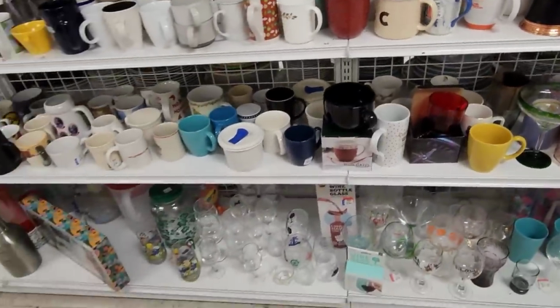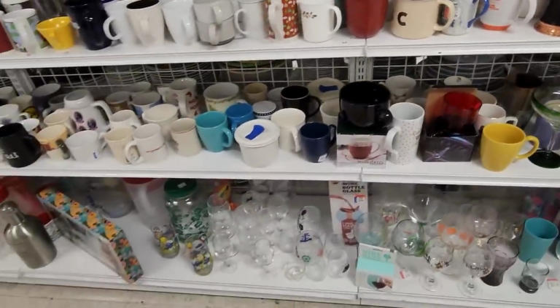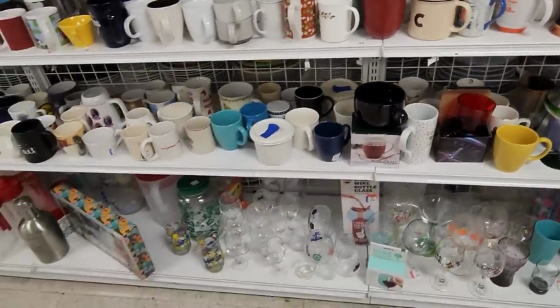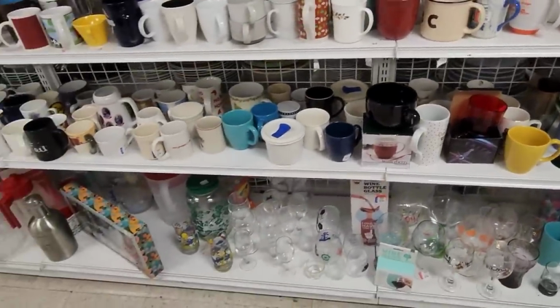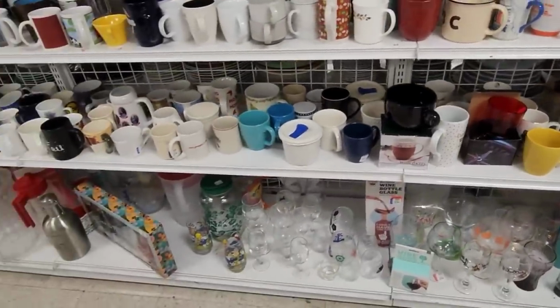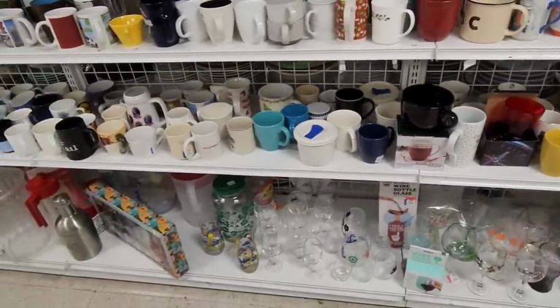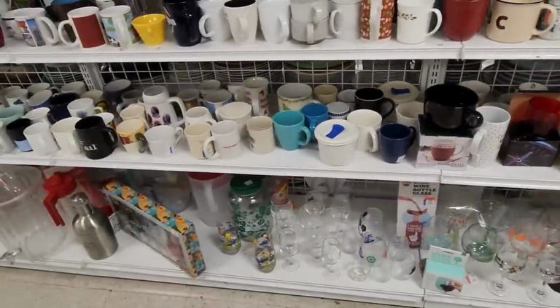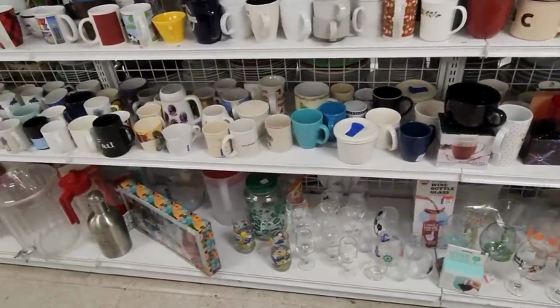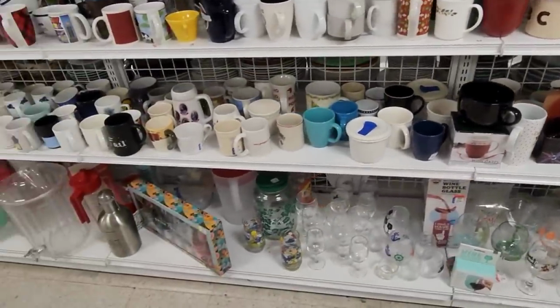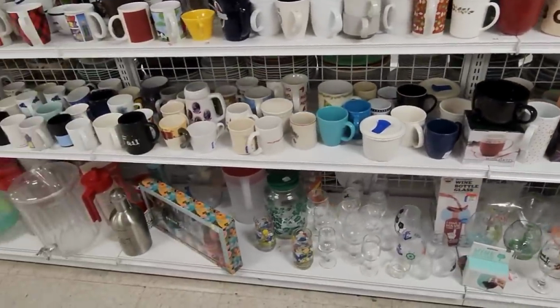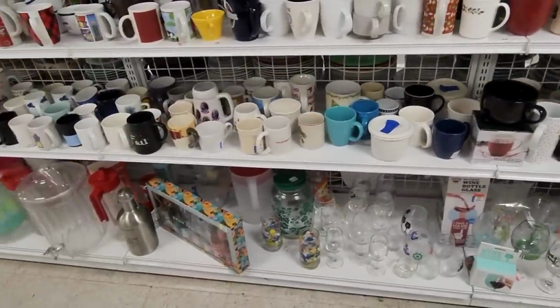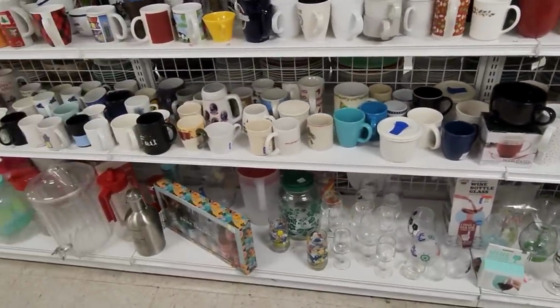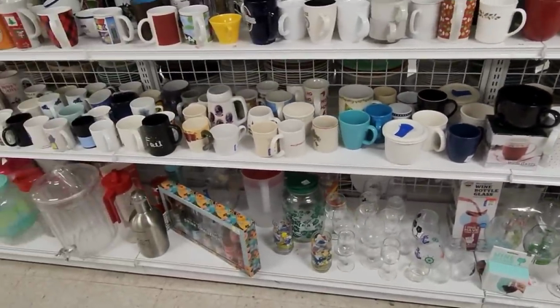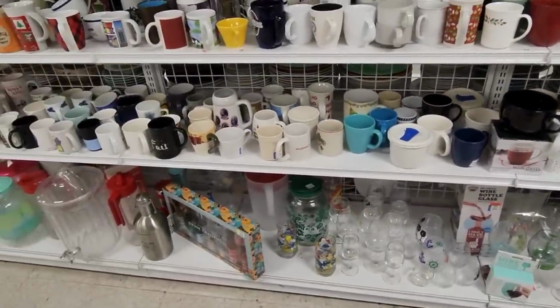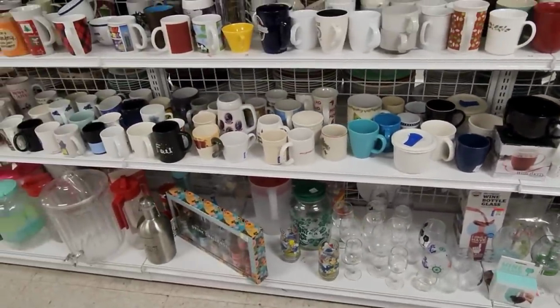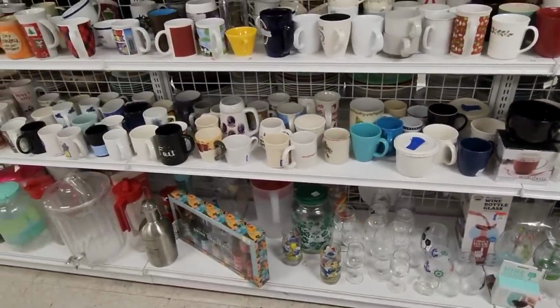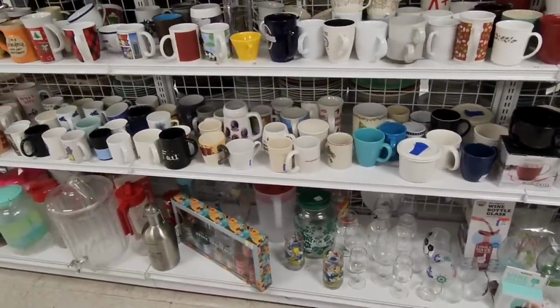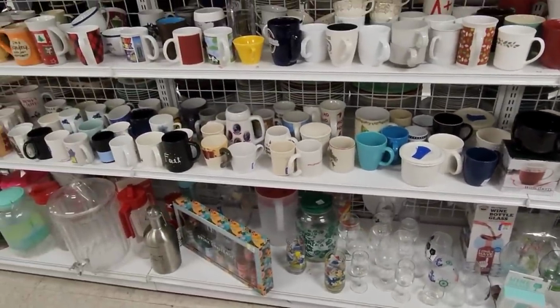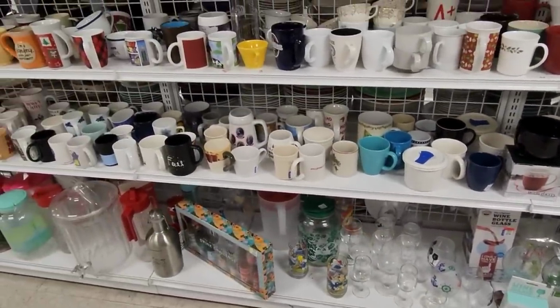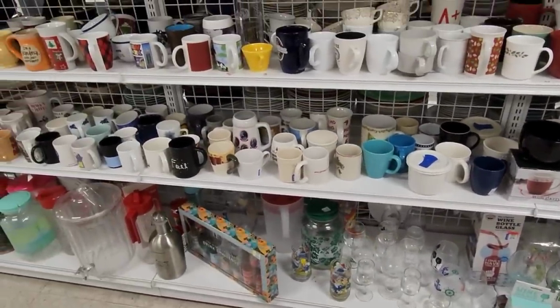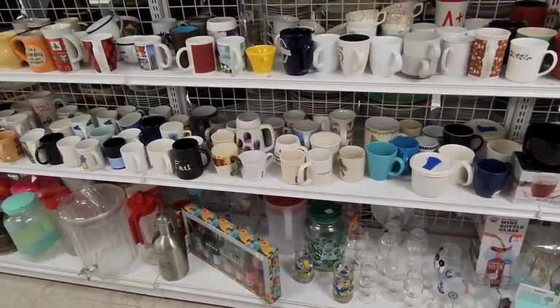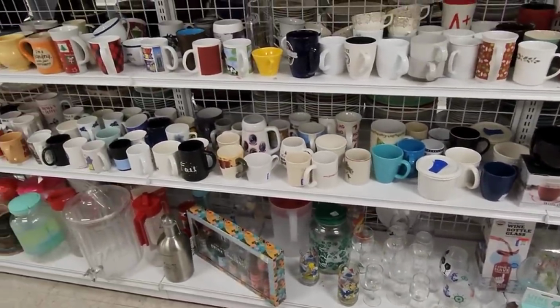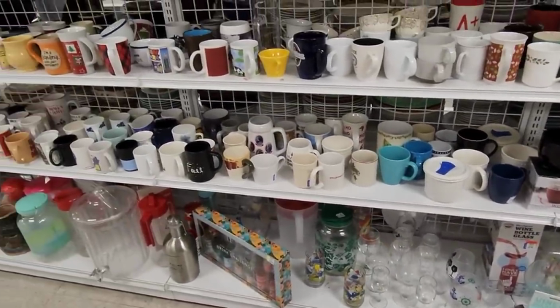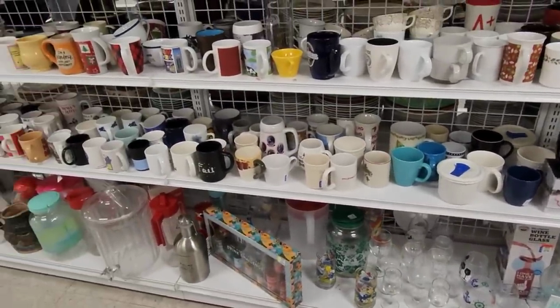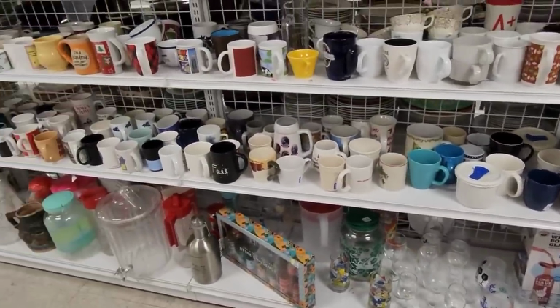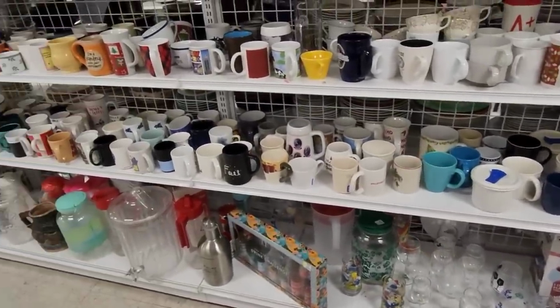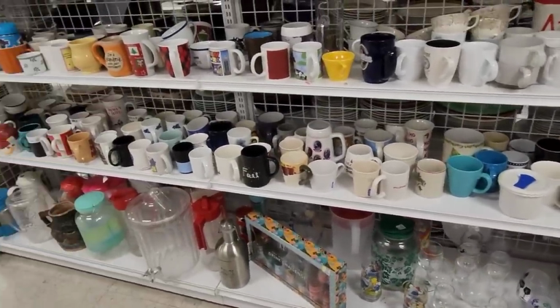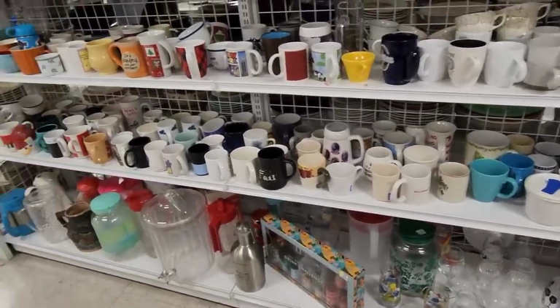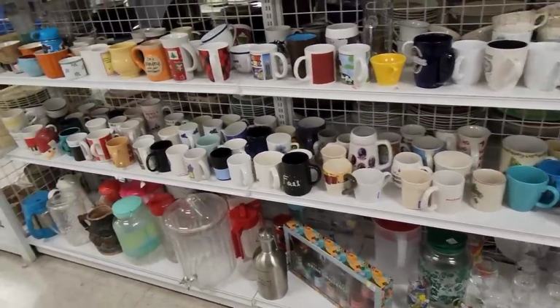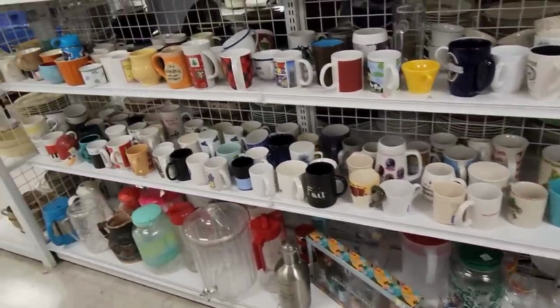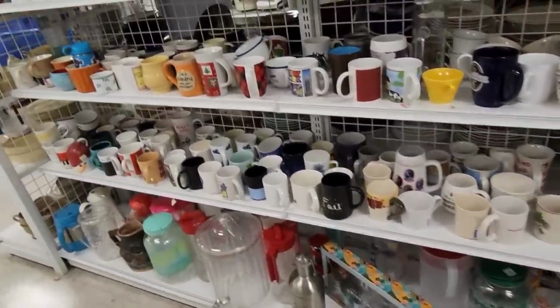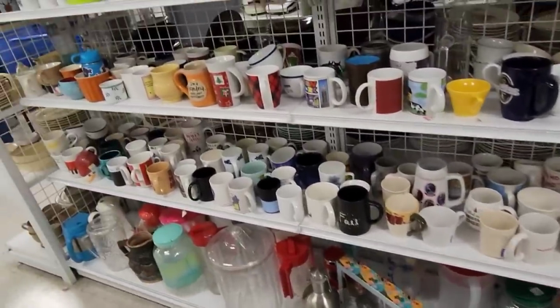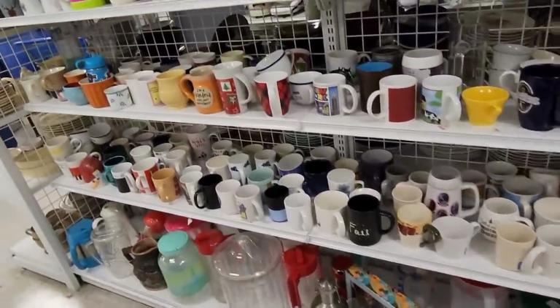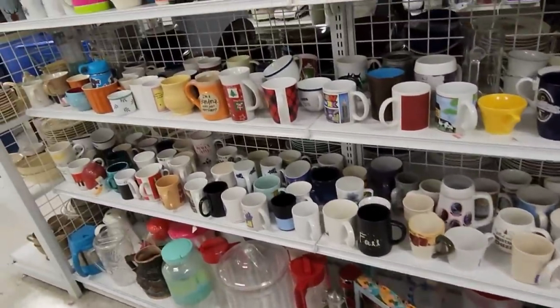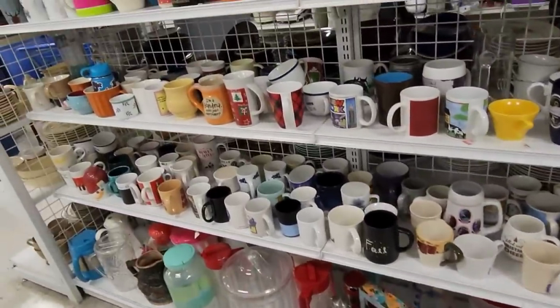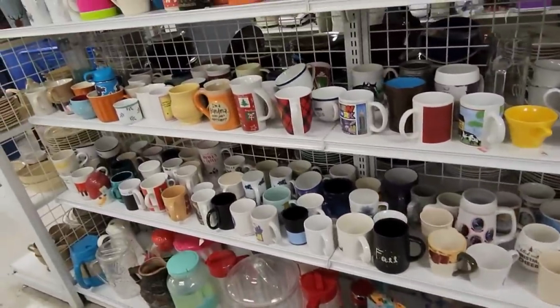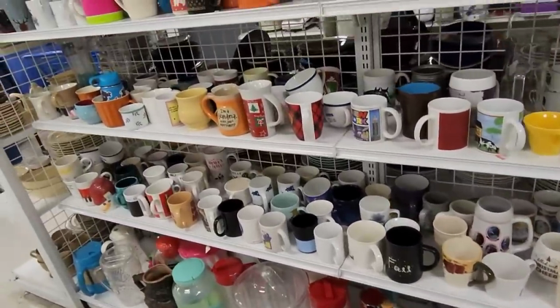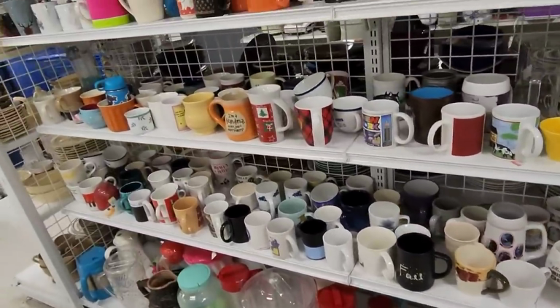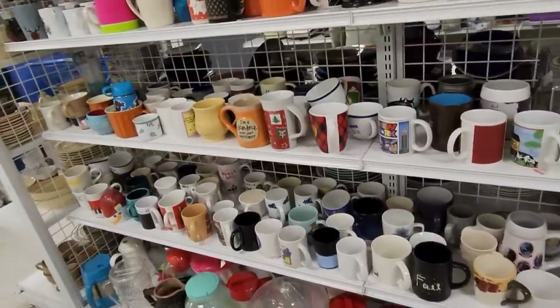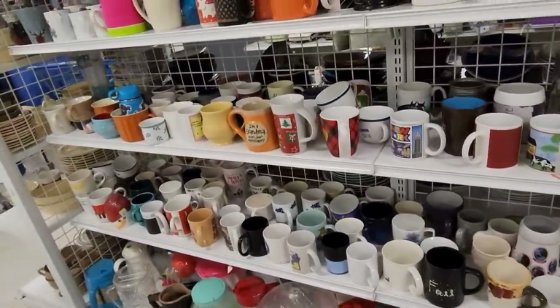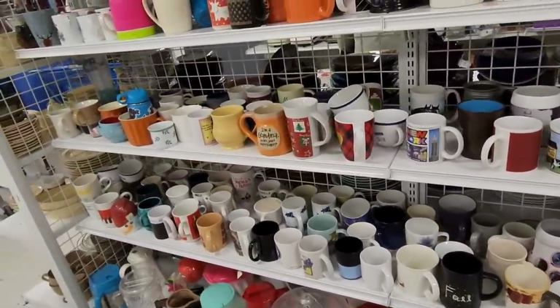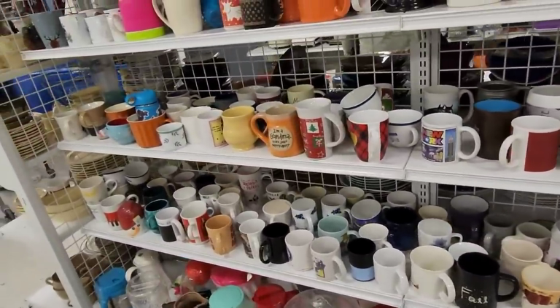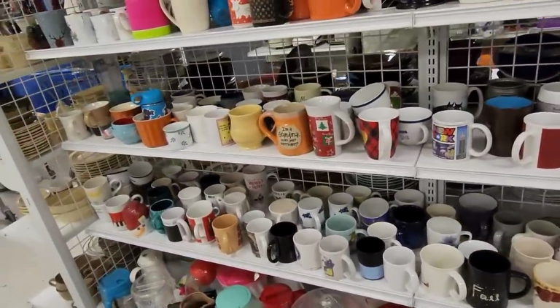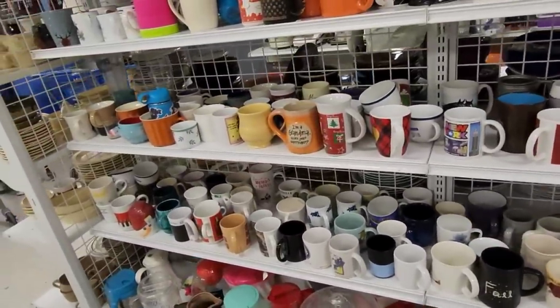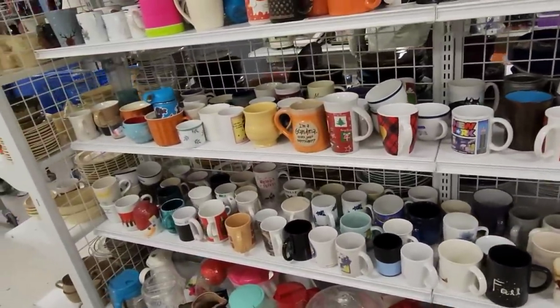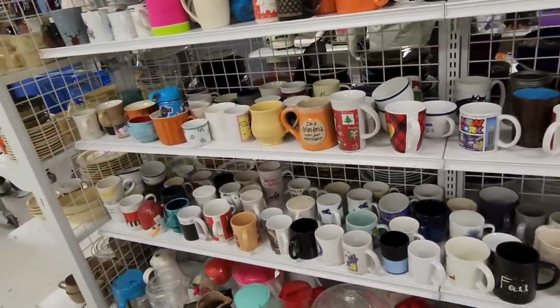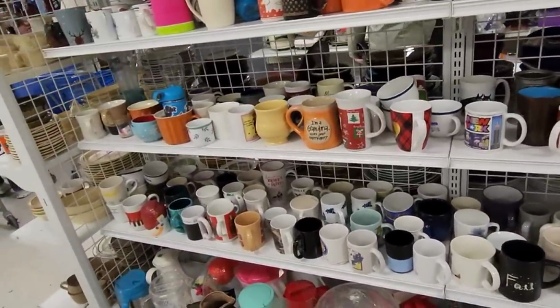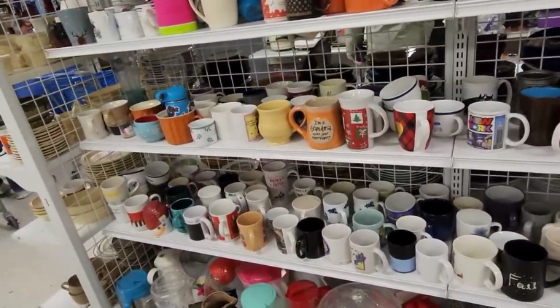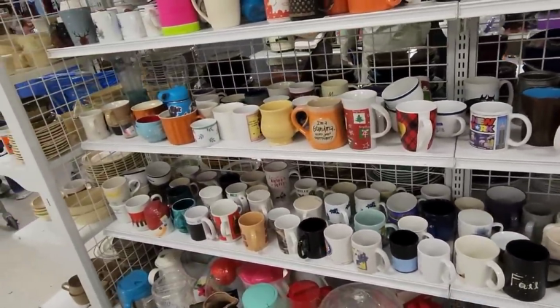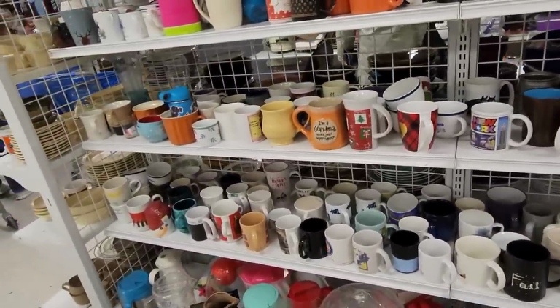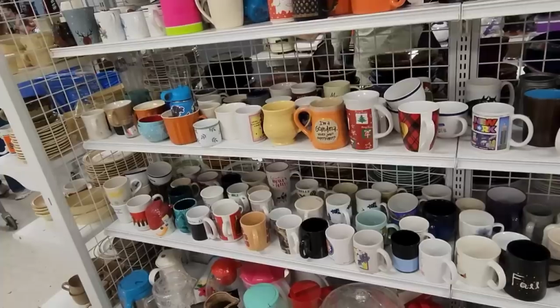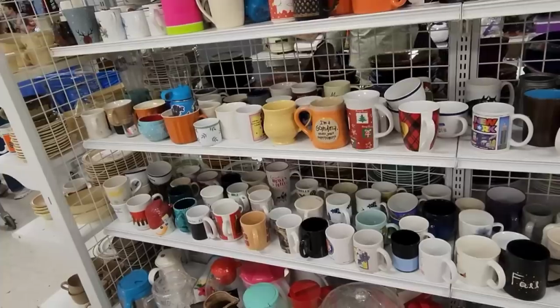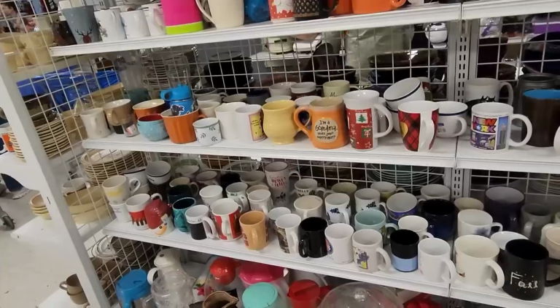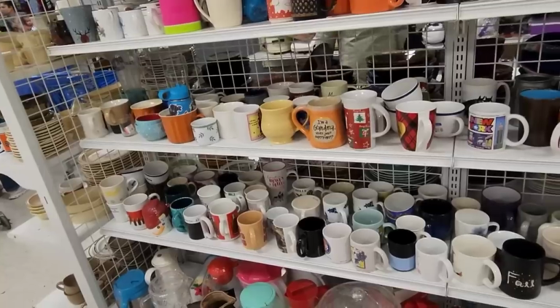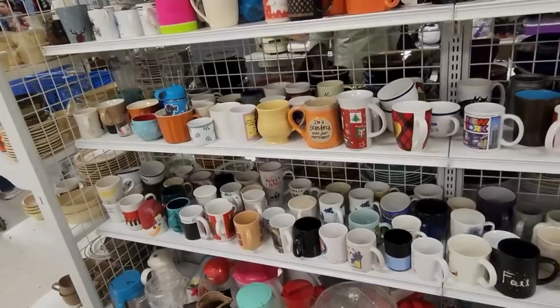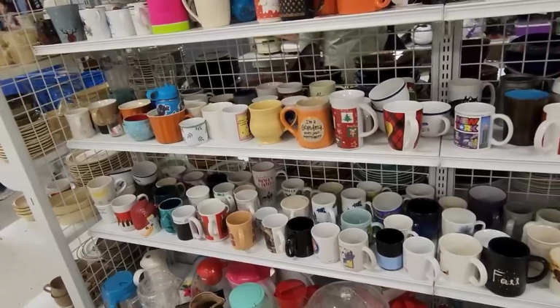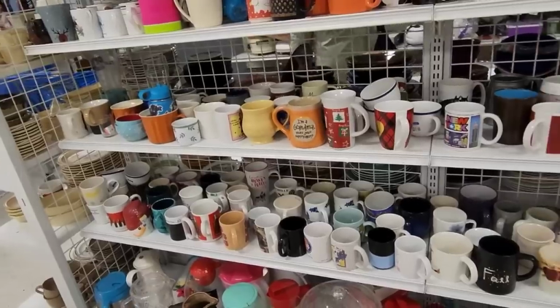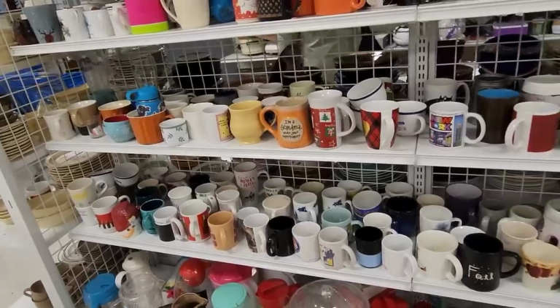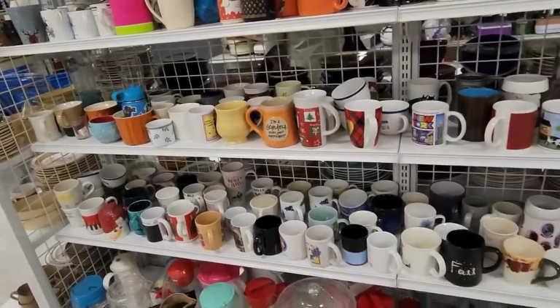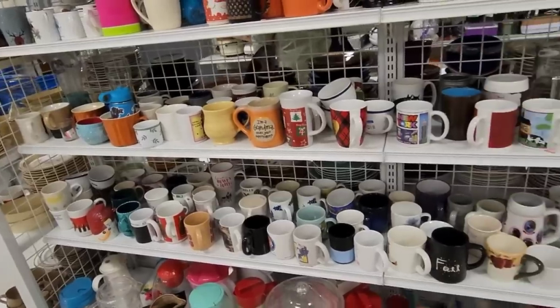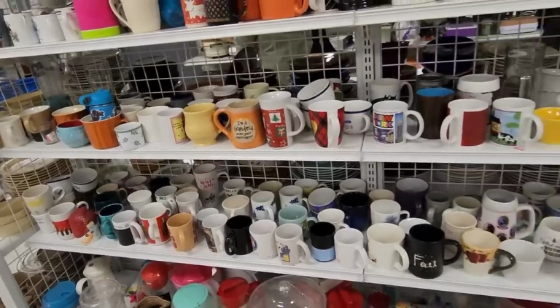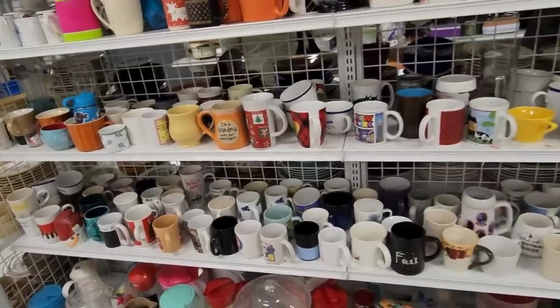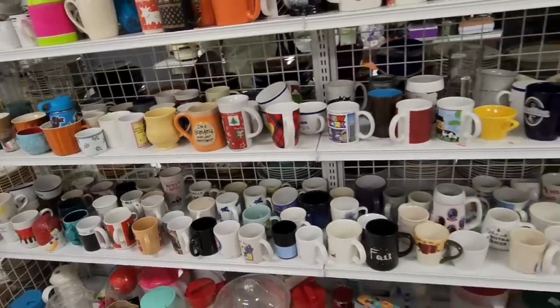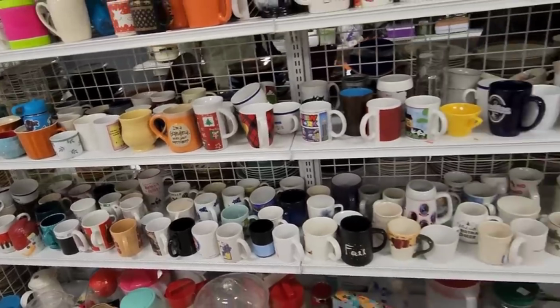Here we are looking at the mugs — let me know if you see any mugs that you like and I'll try and get it for you.